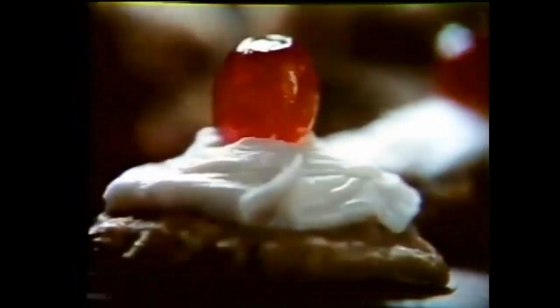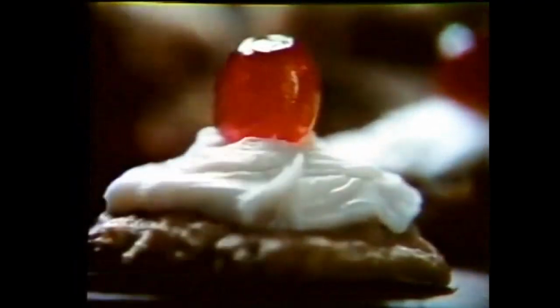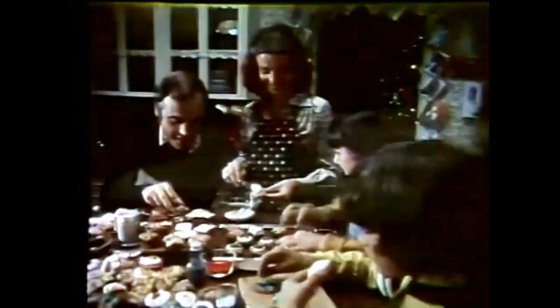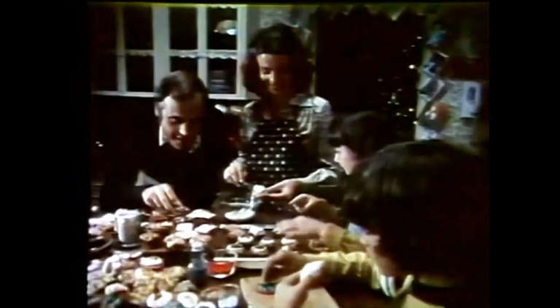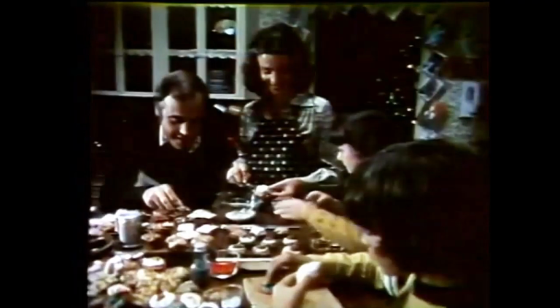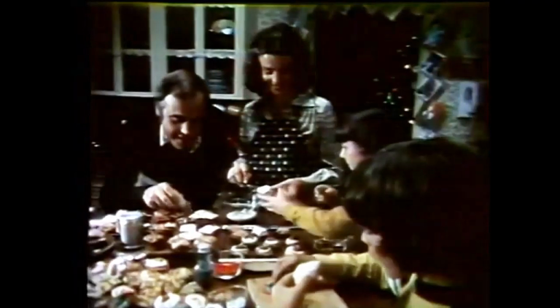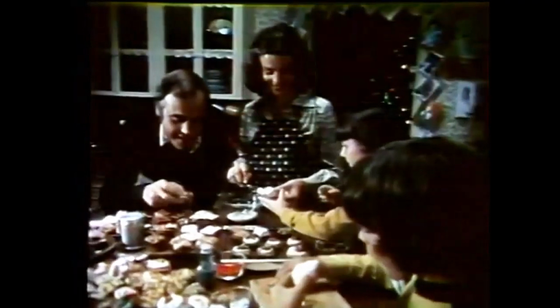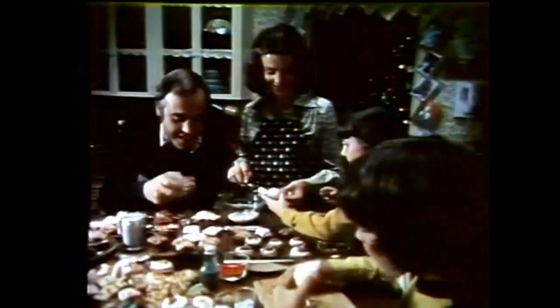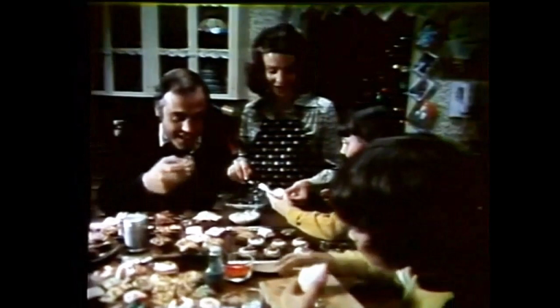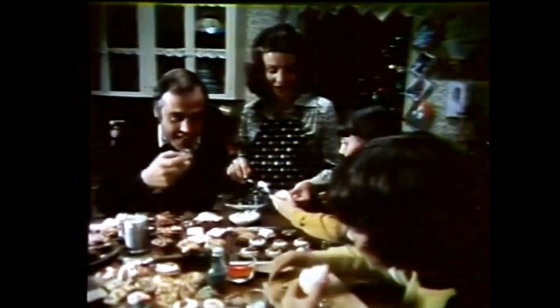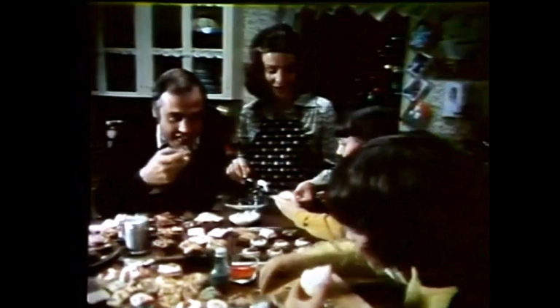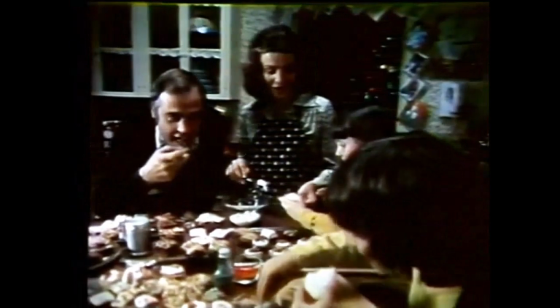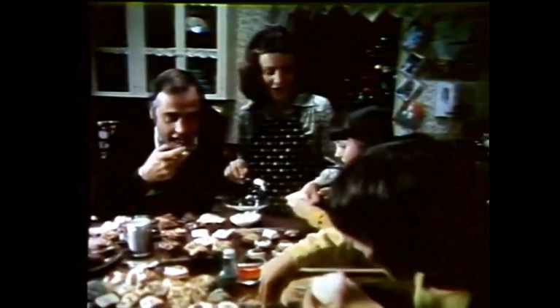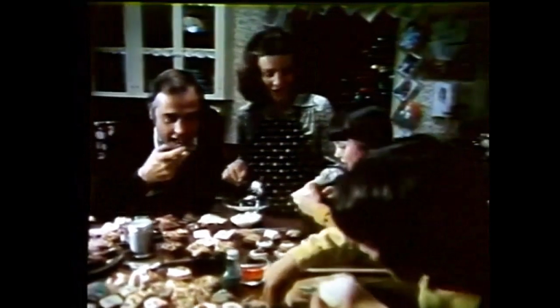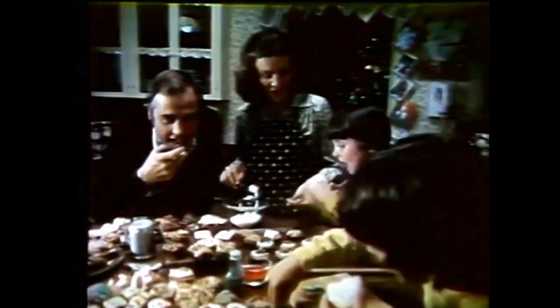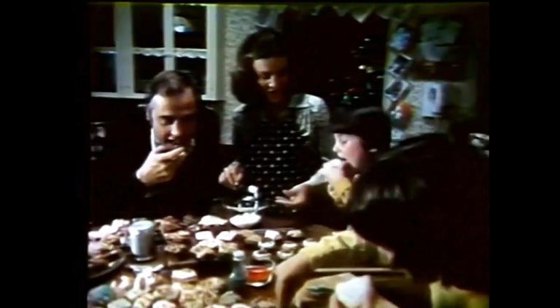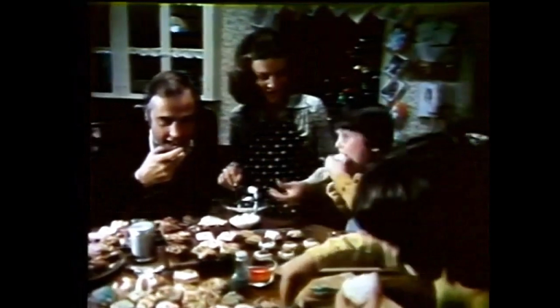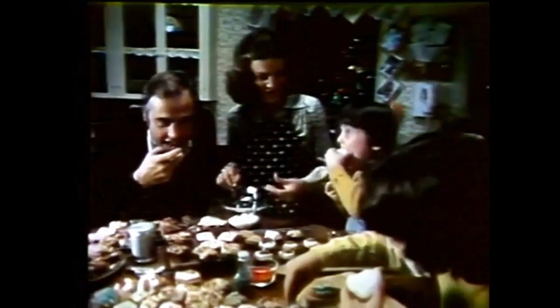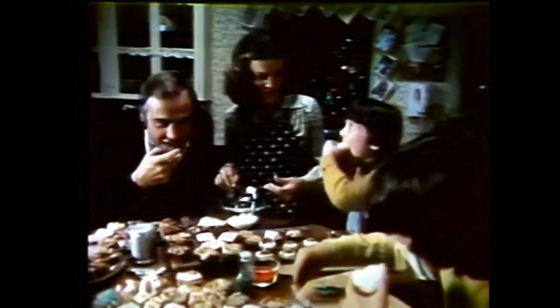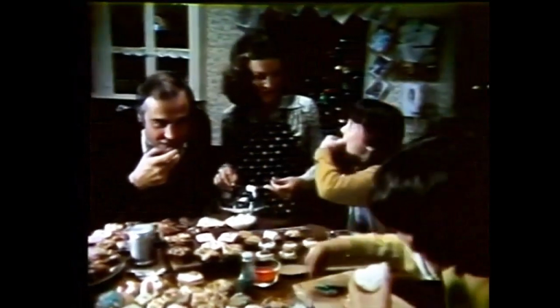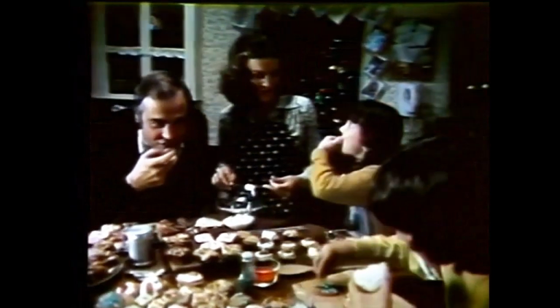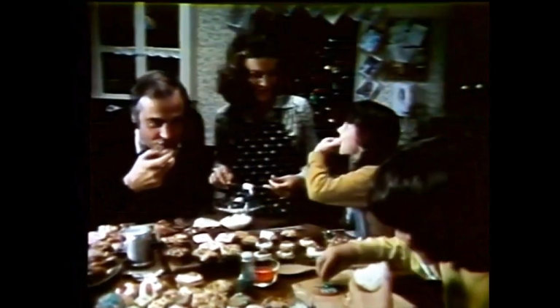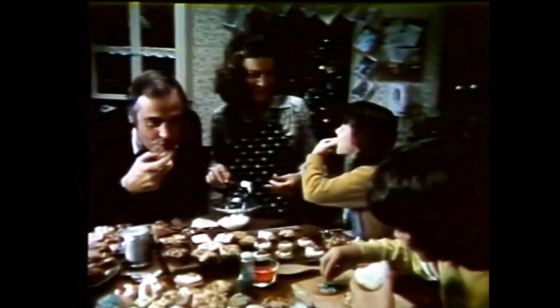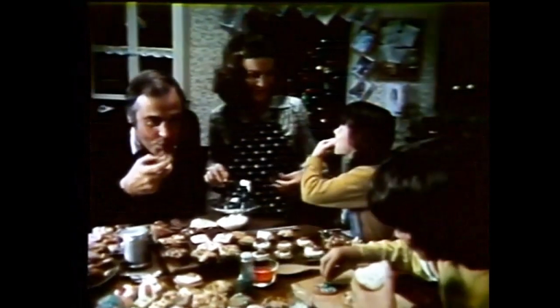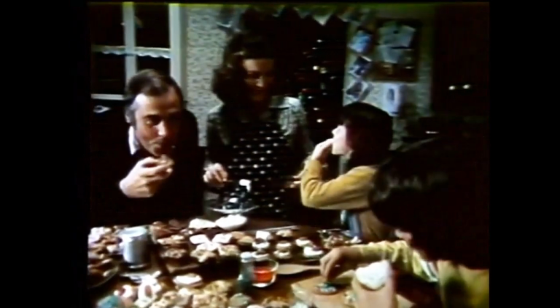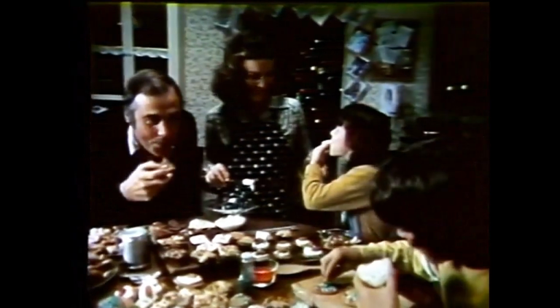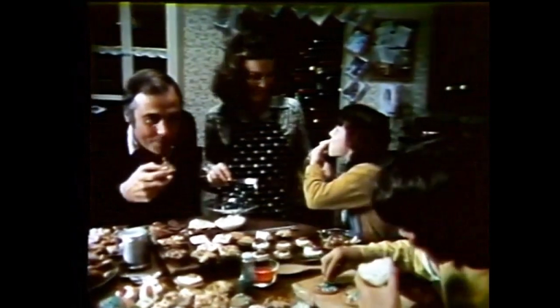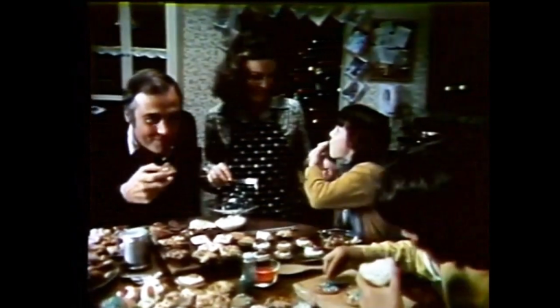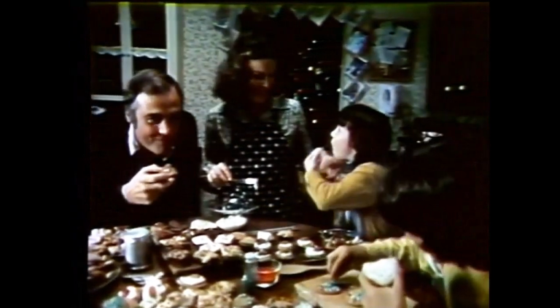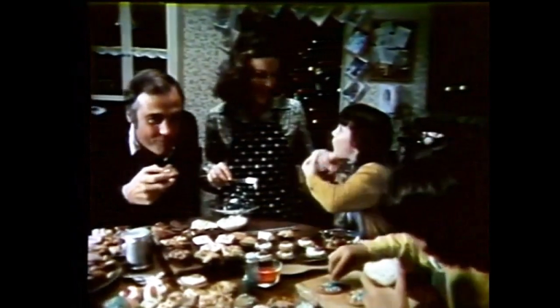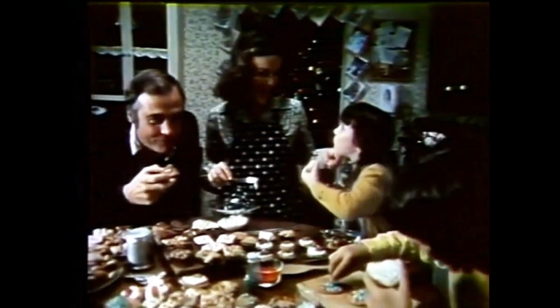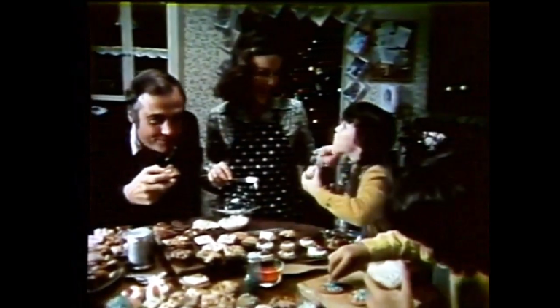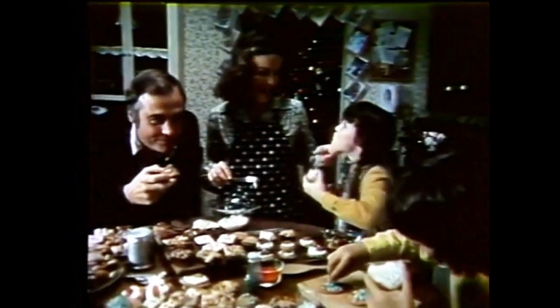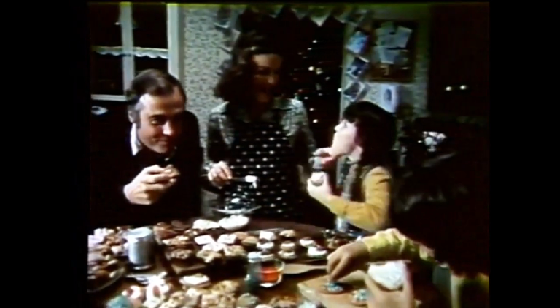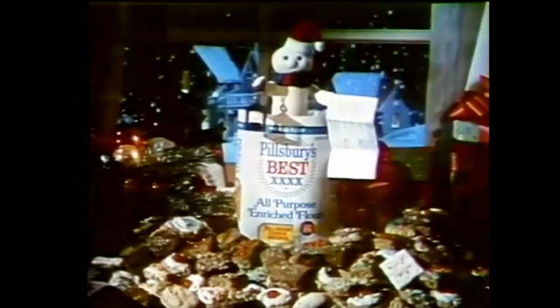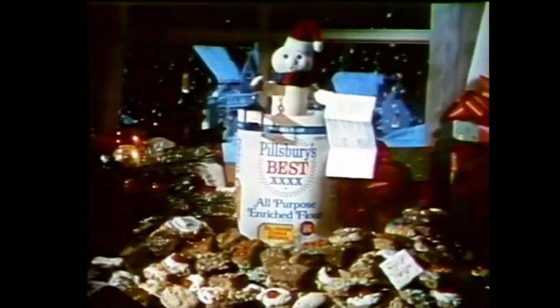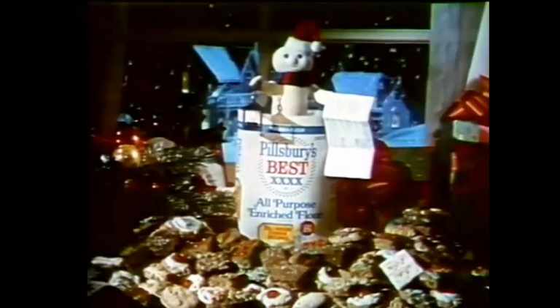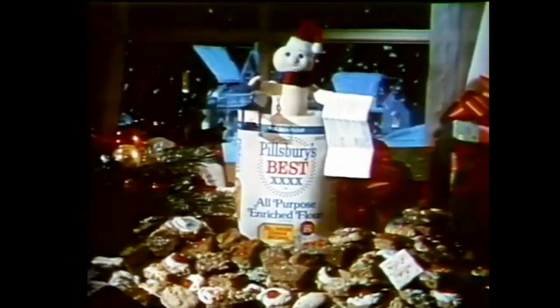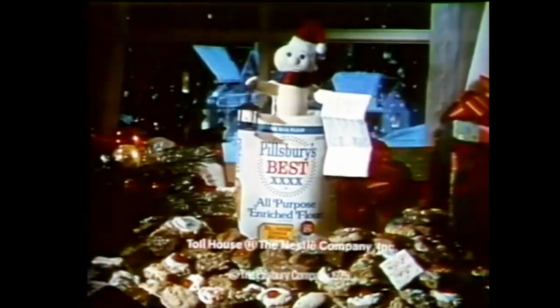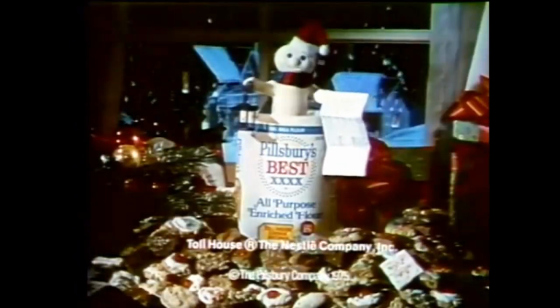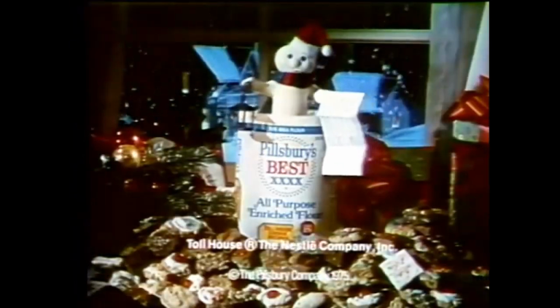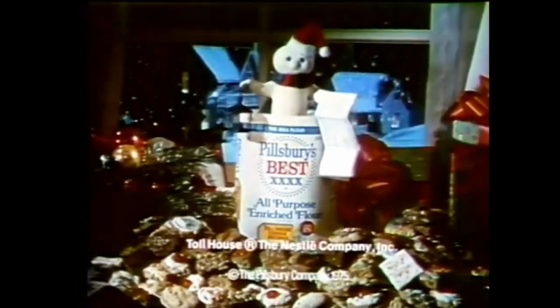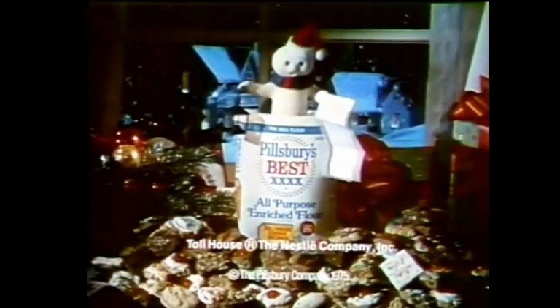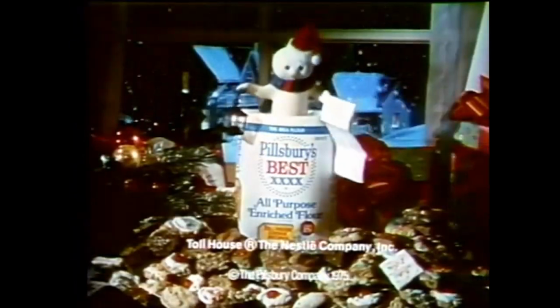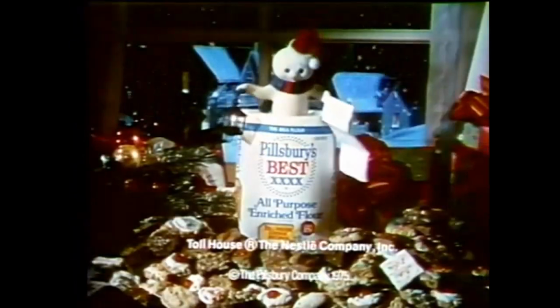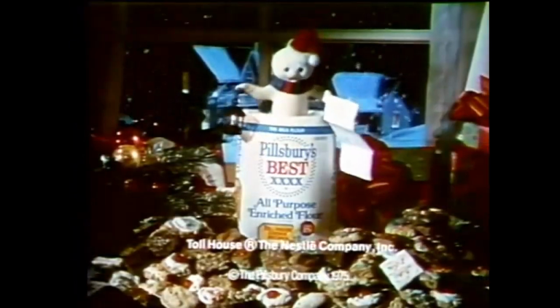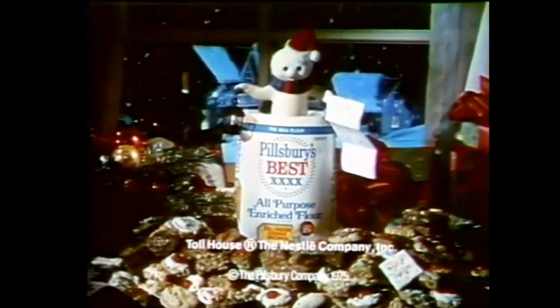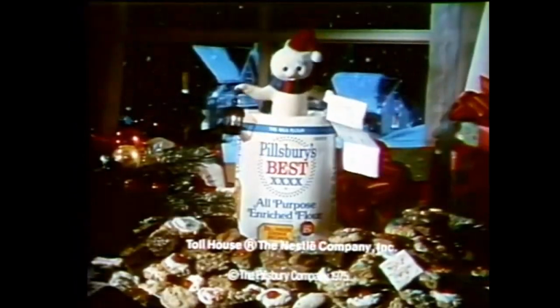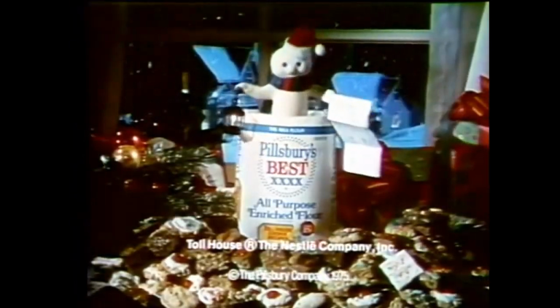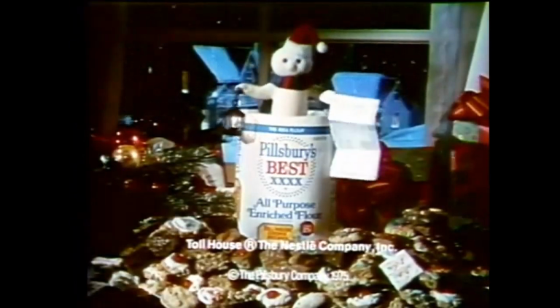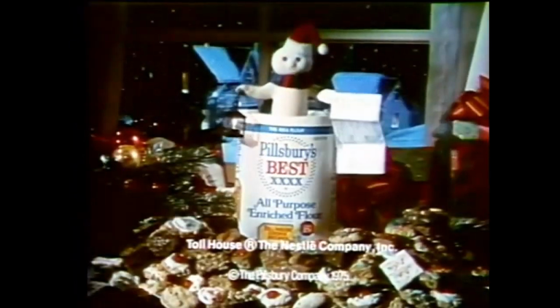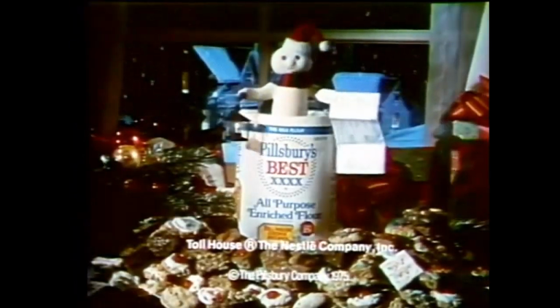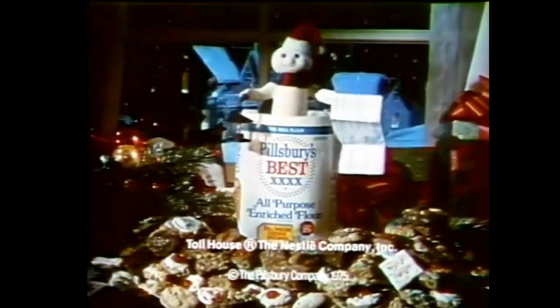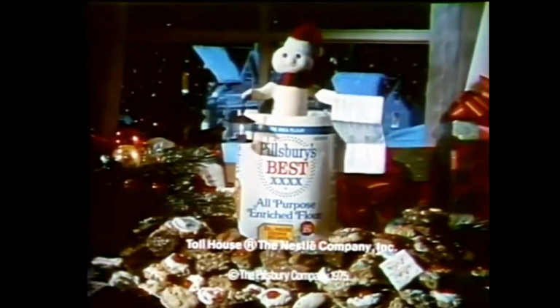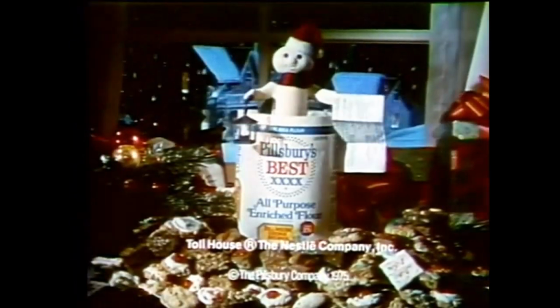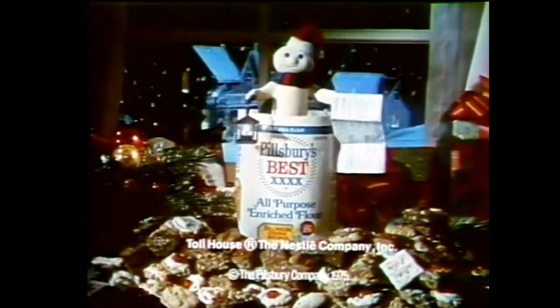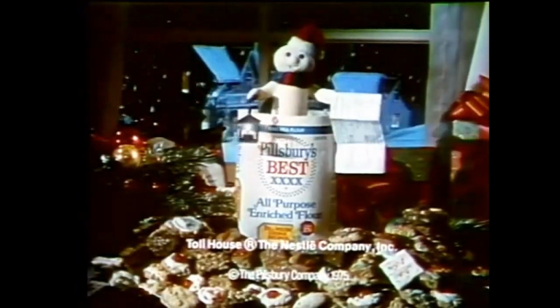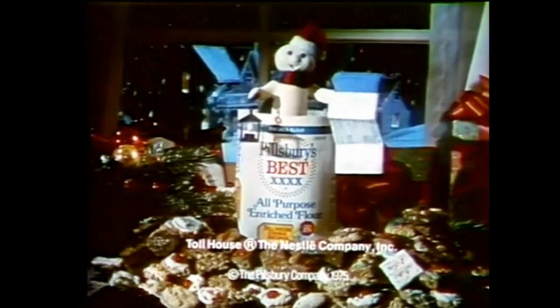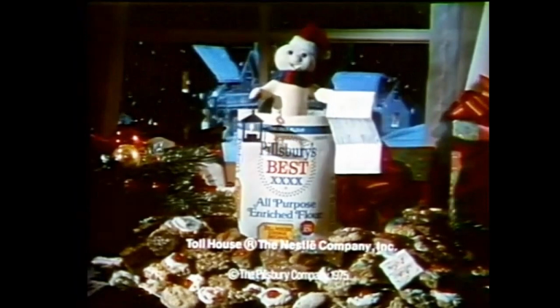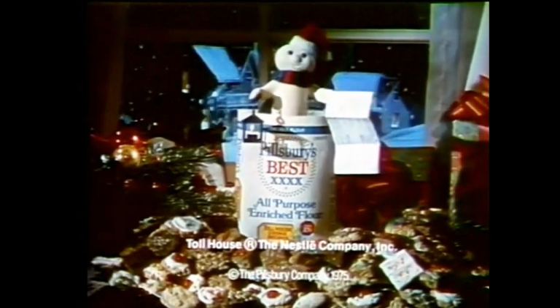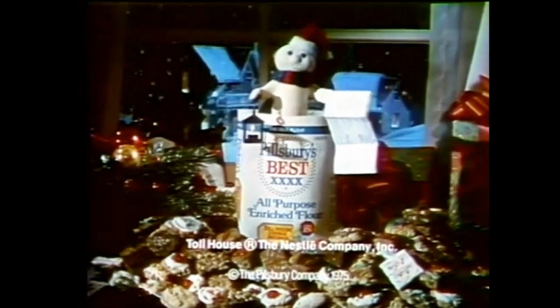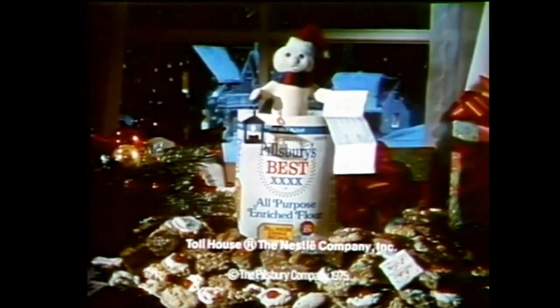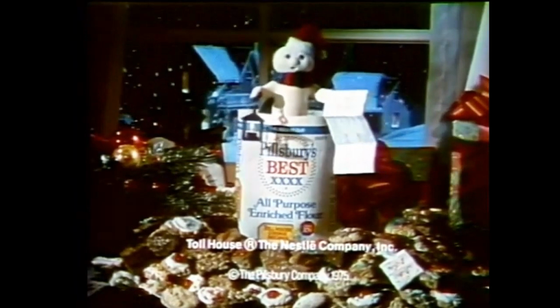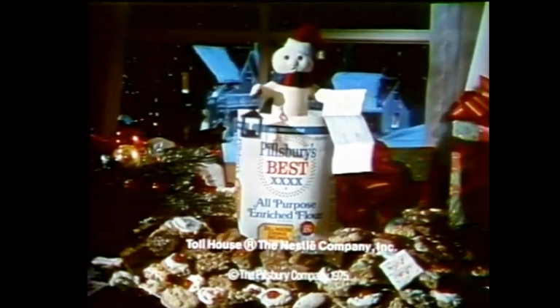If you like Toll House cookies, you'll love this new holiday recipe. Only in specially marked sacks of Pillsbury, the ideal flour.